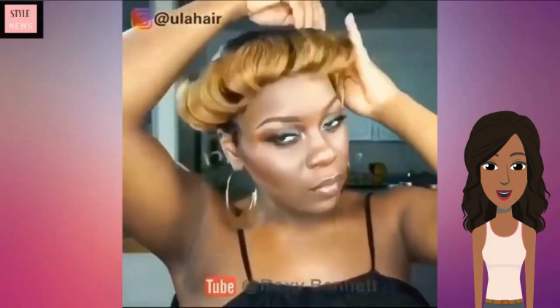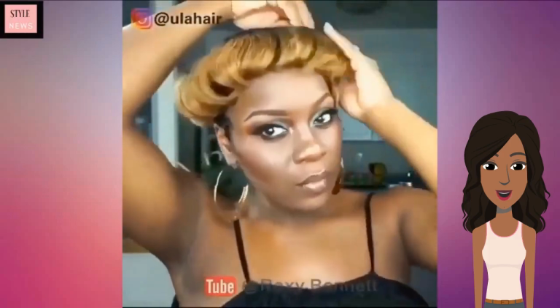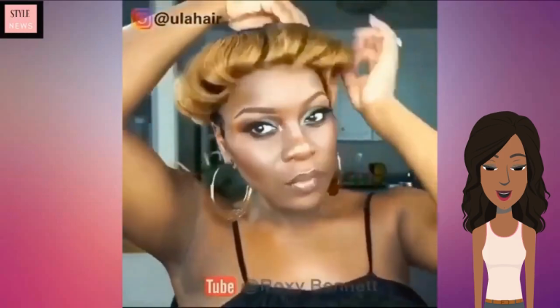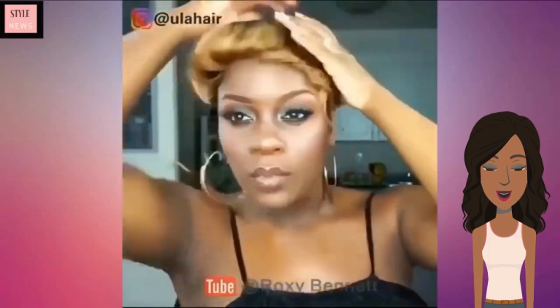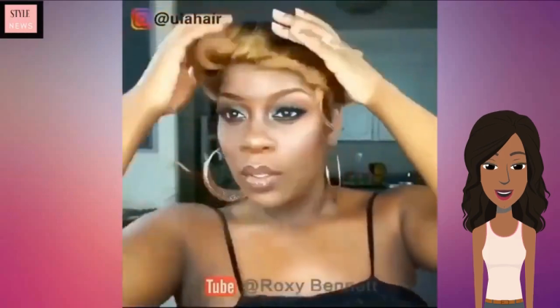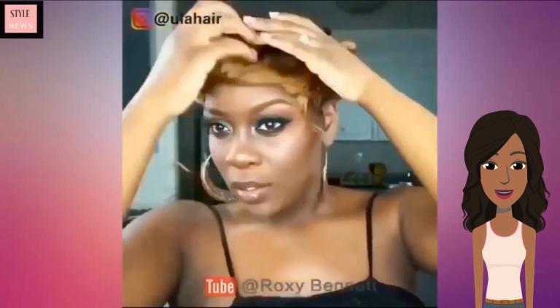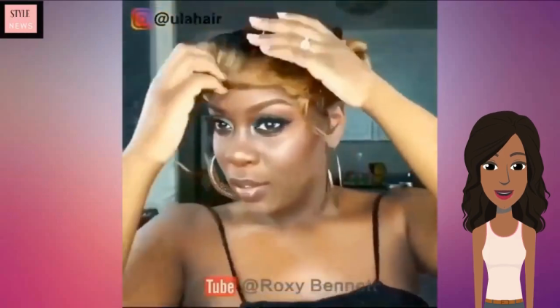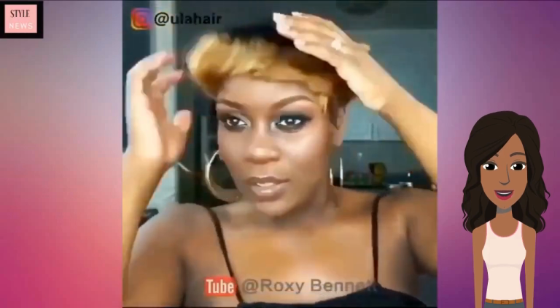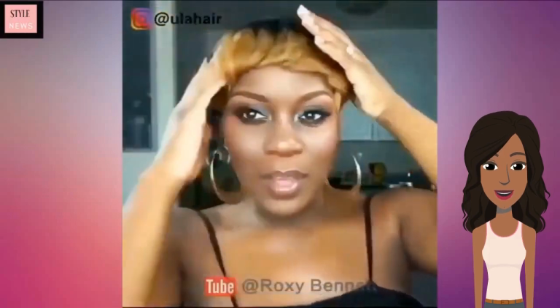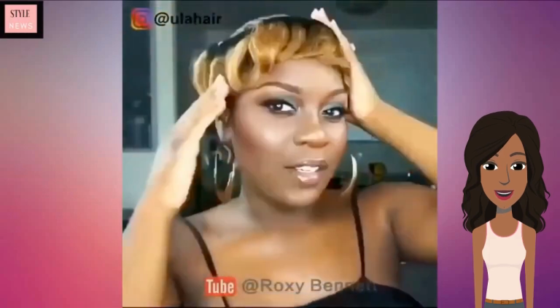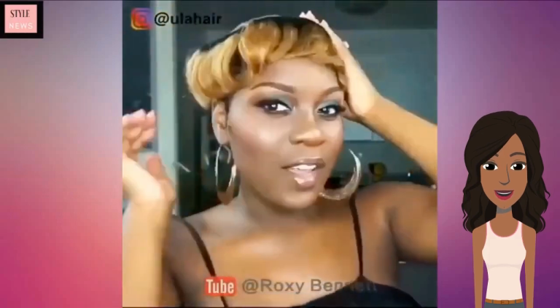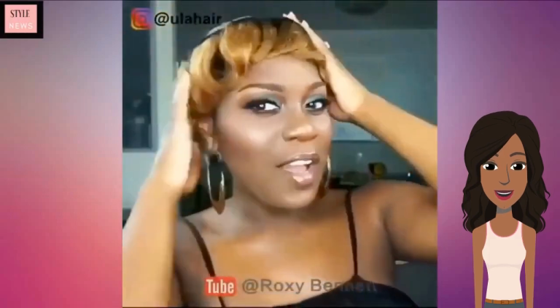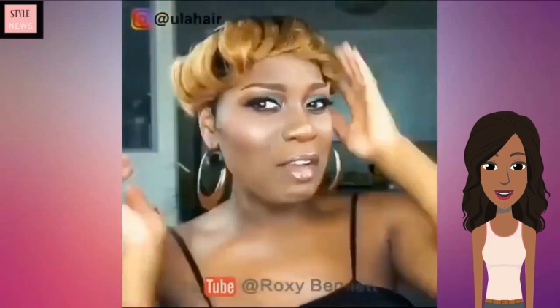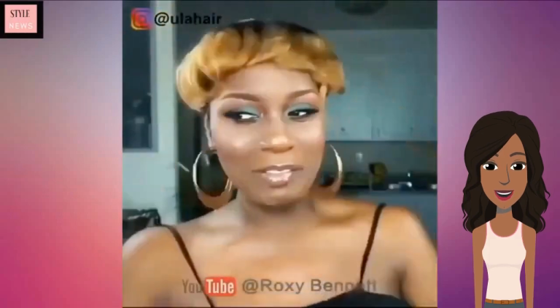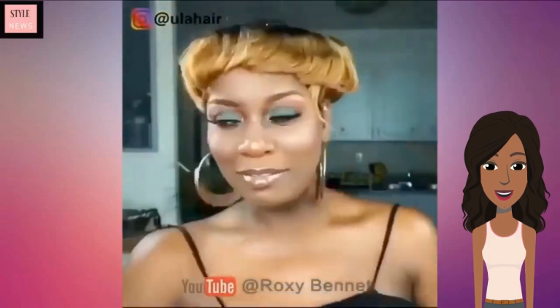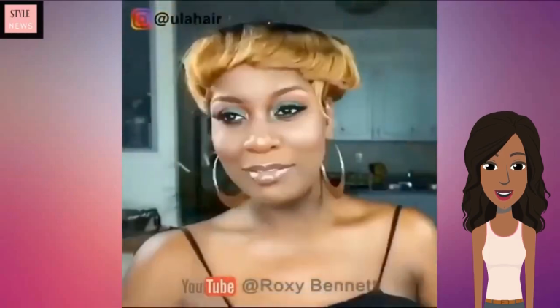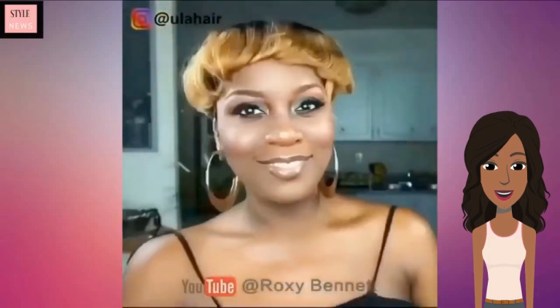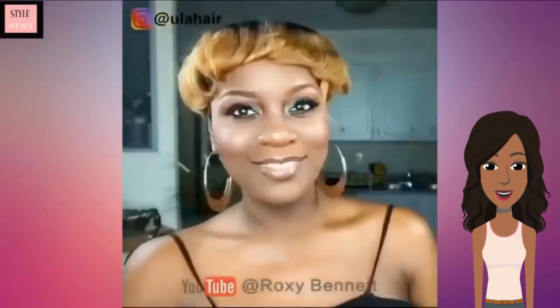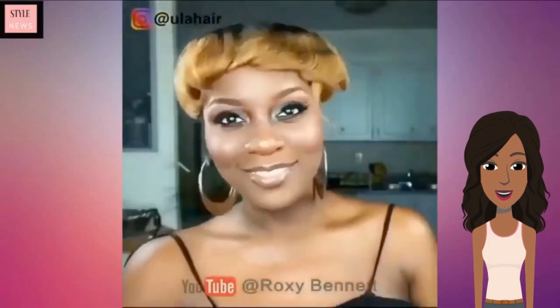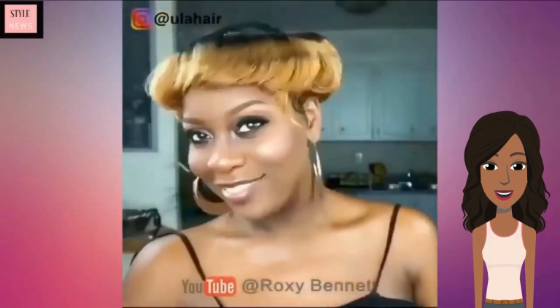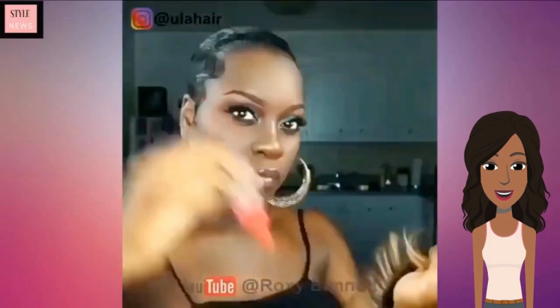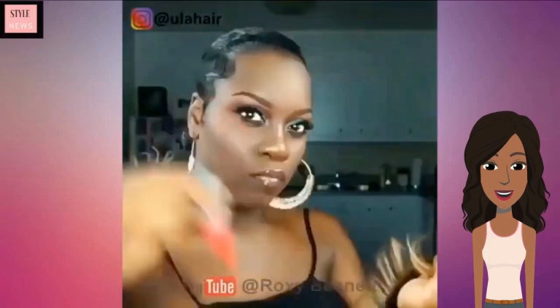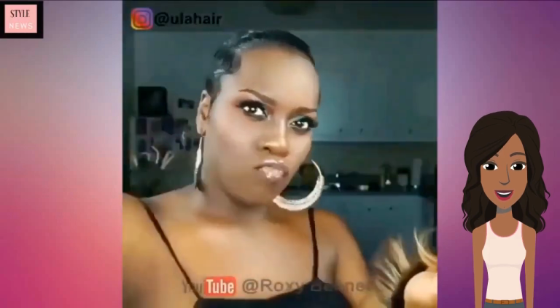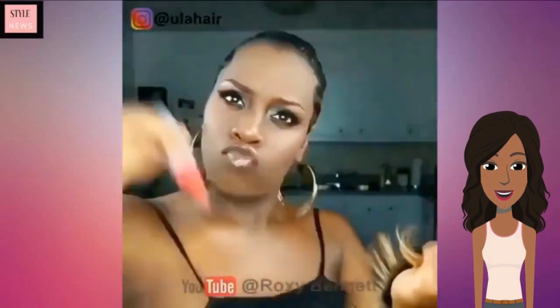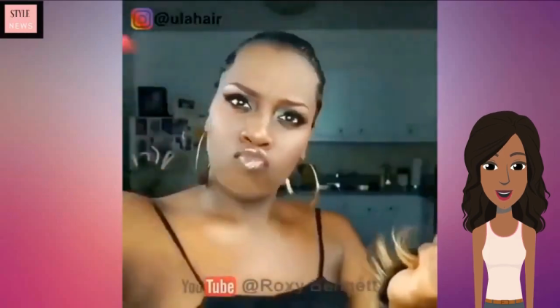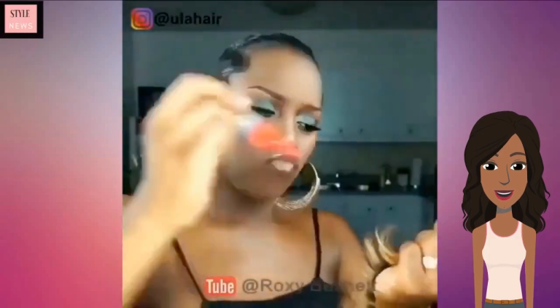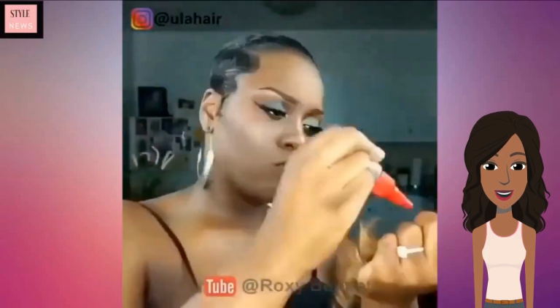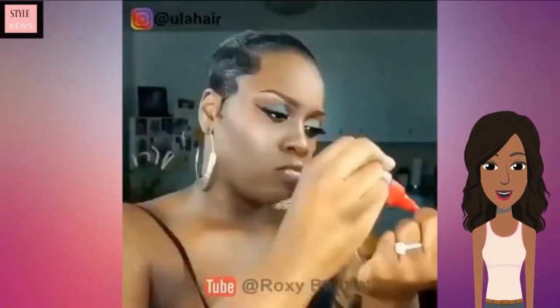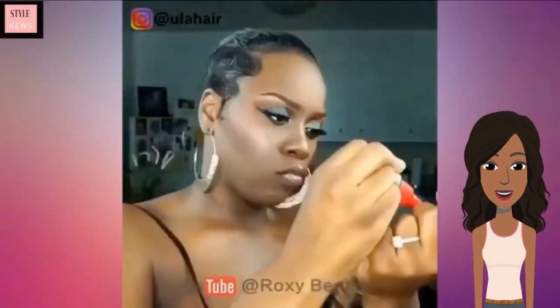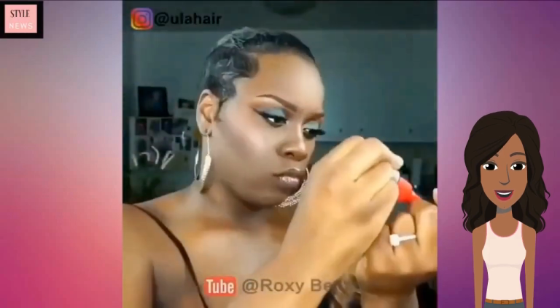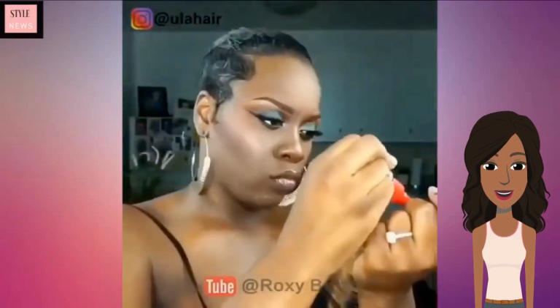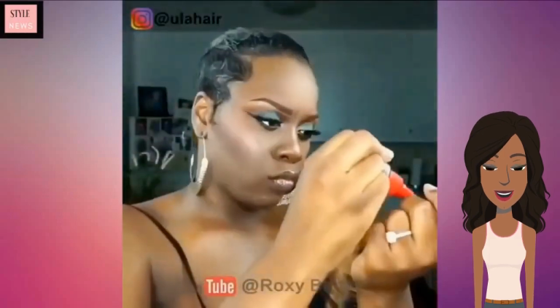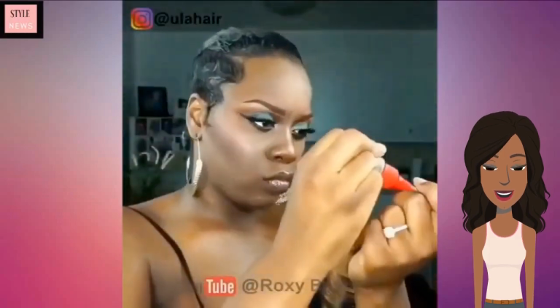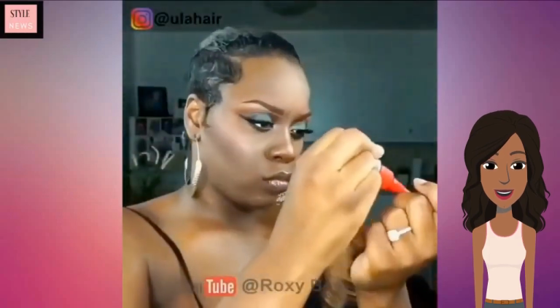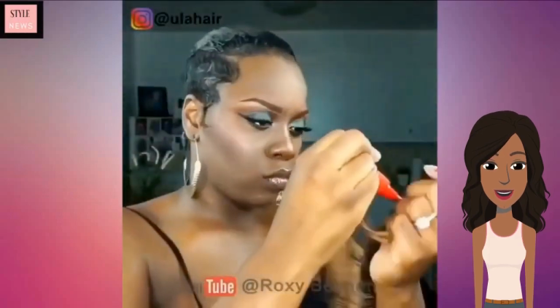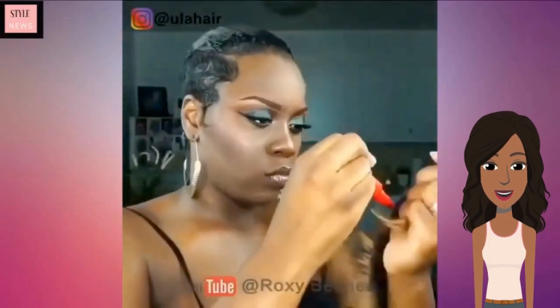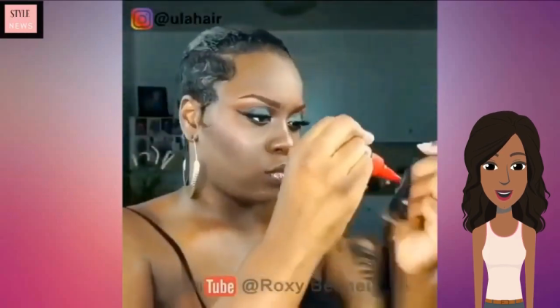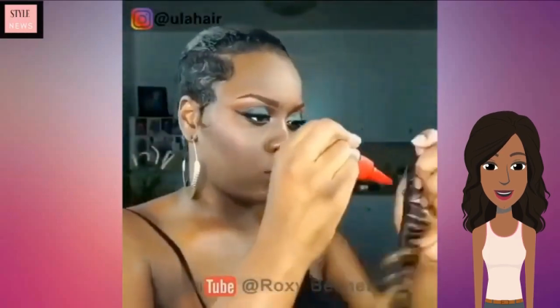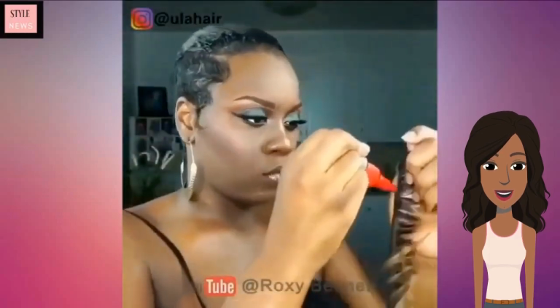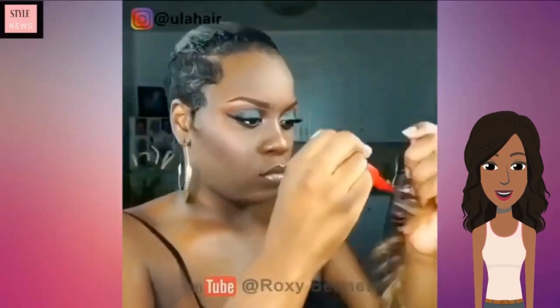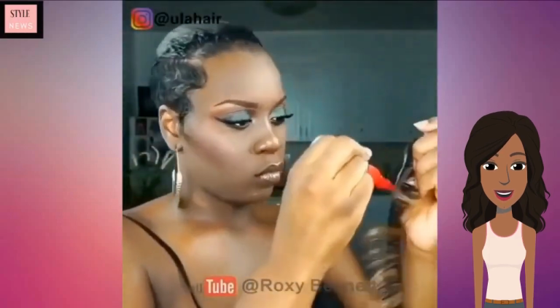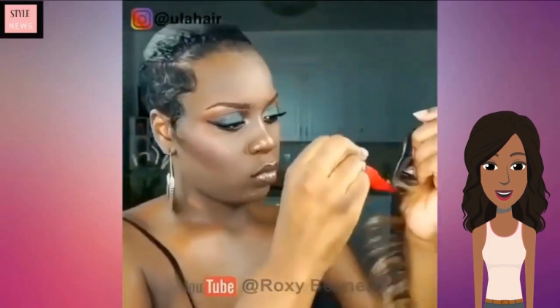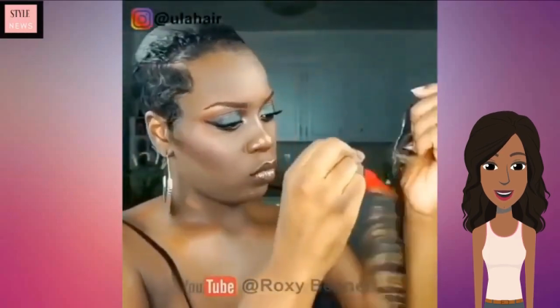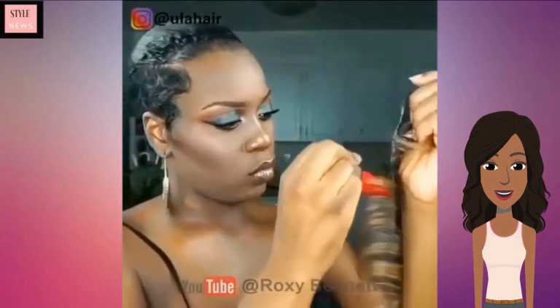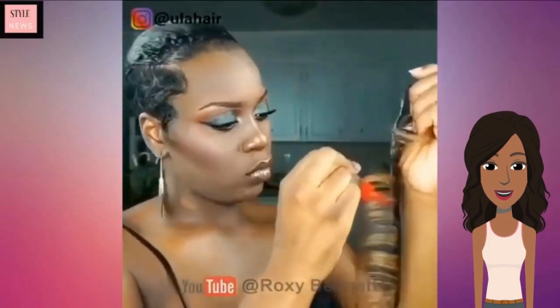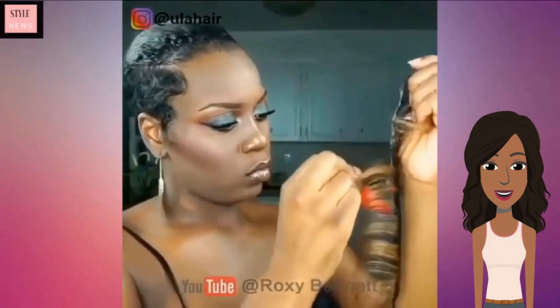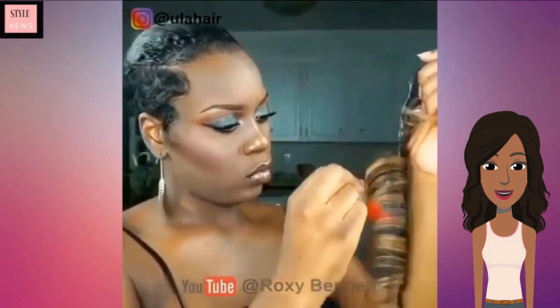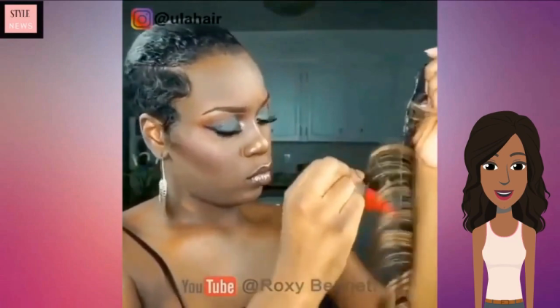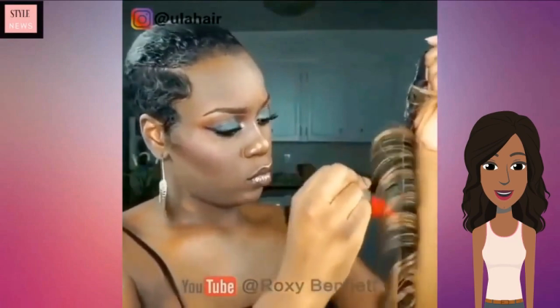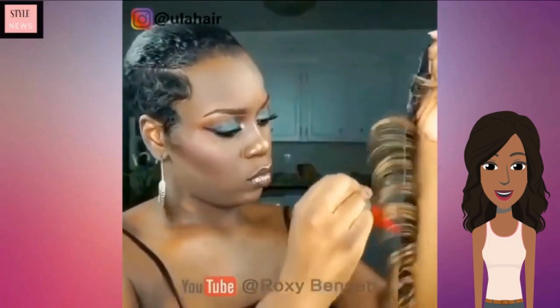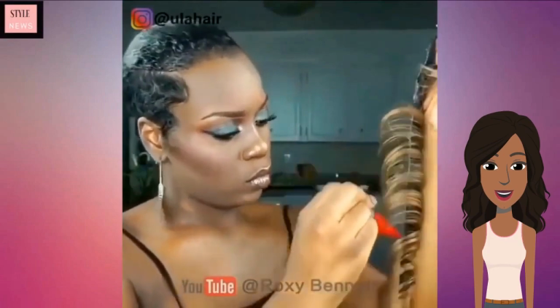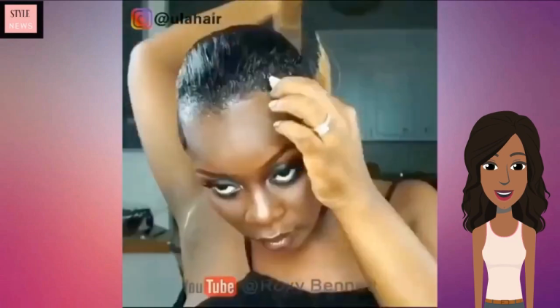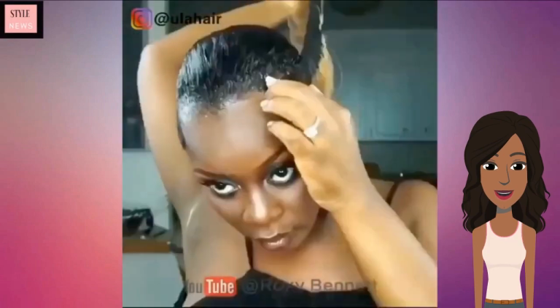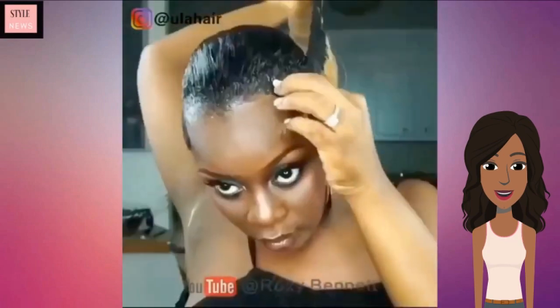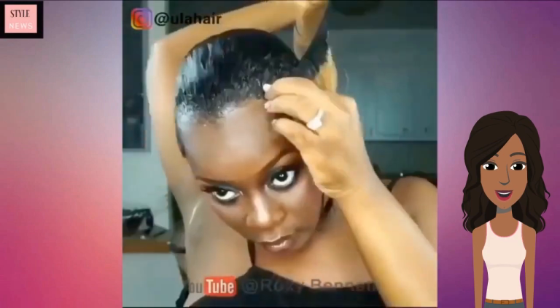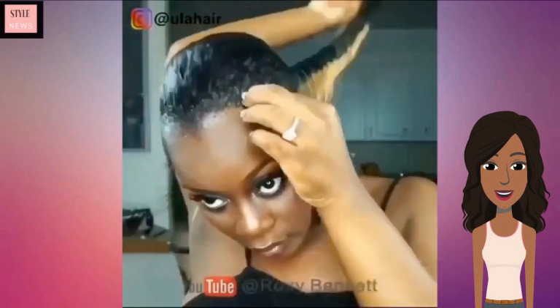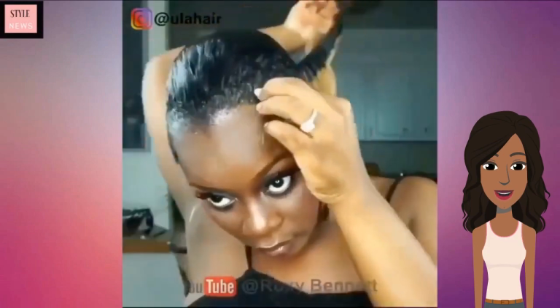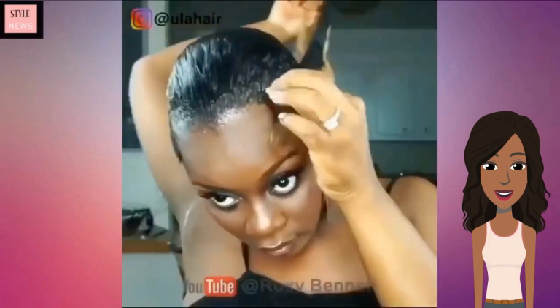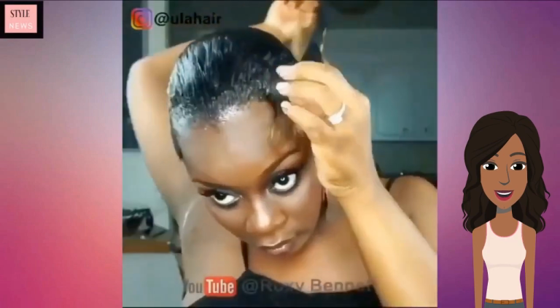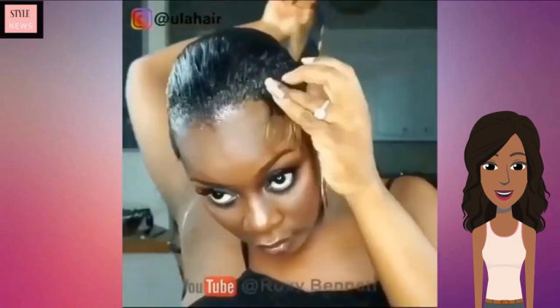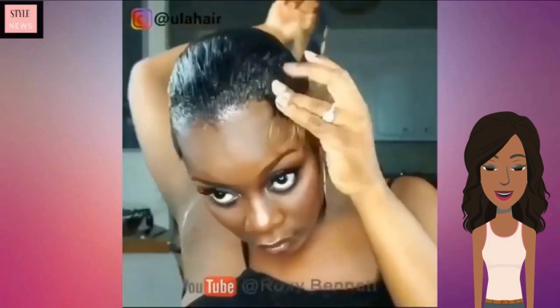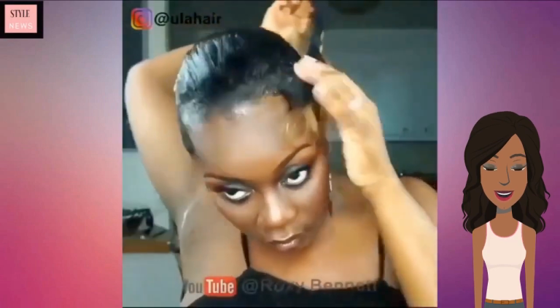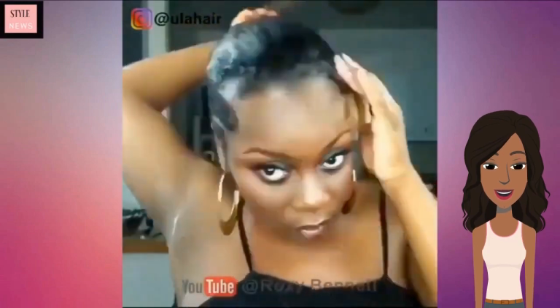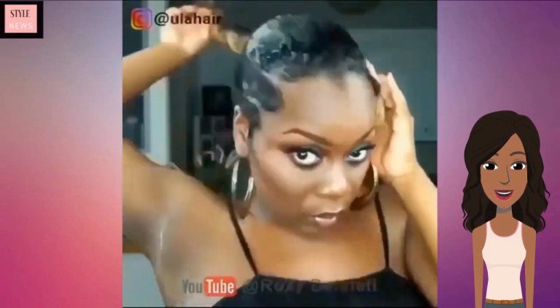Hello everyone, welcome back to Style News Network. Today's video is going to feature some bomb short hairstyle ideas.